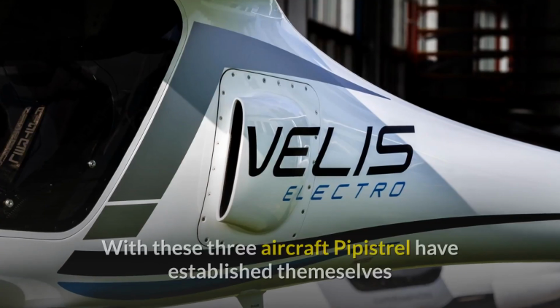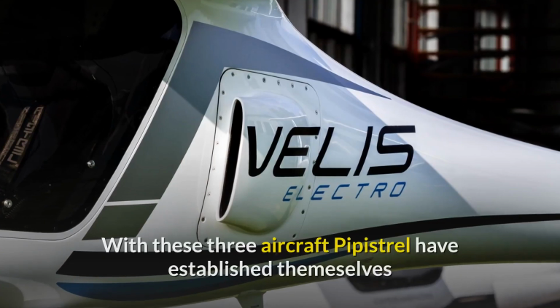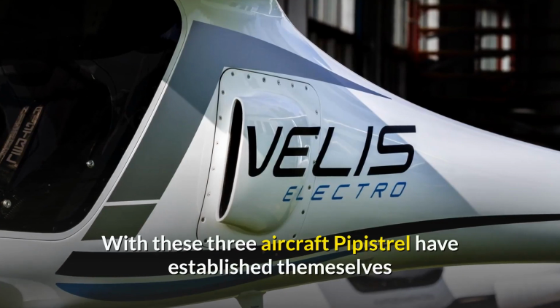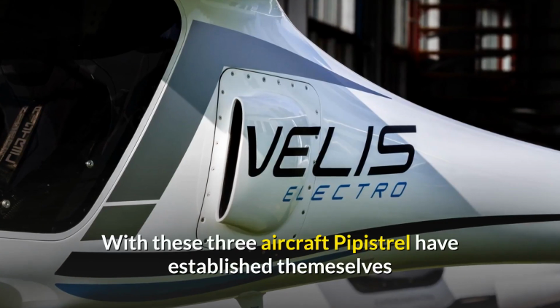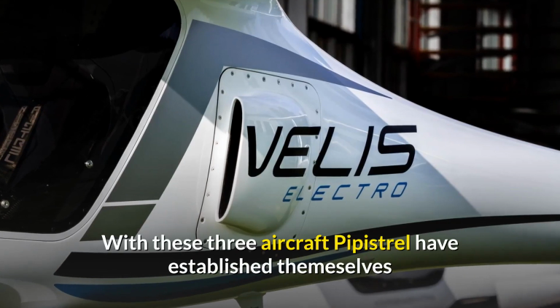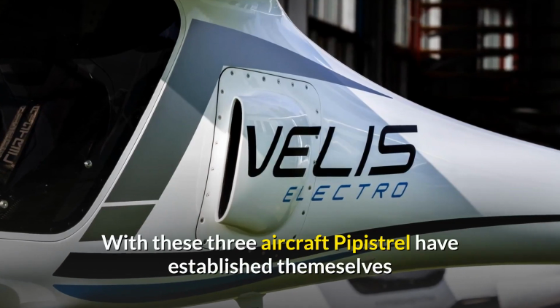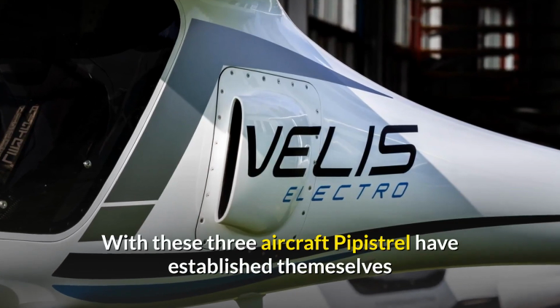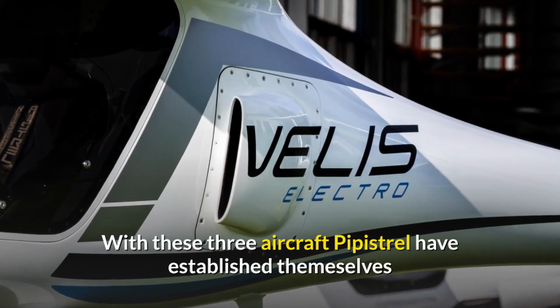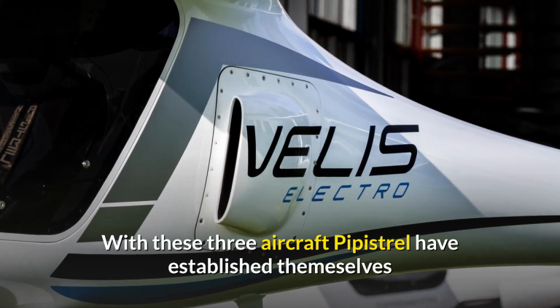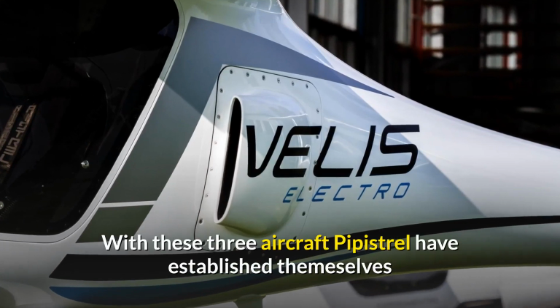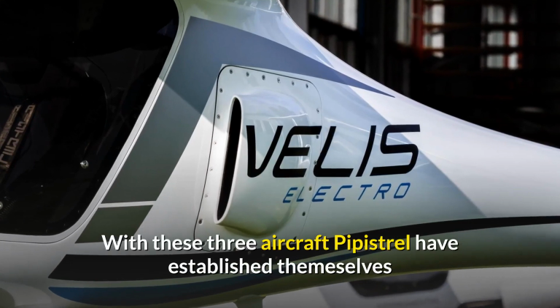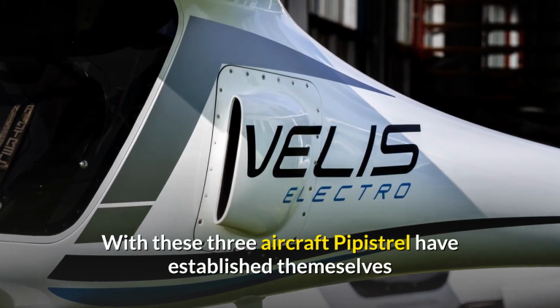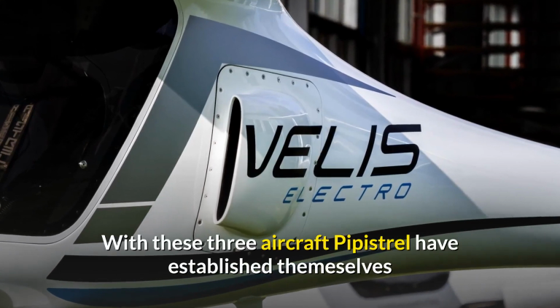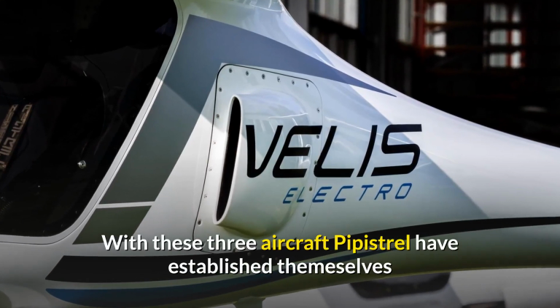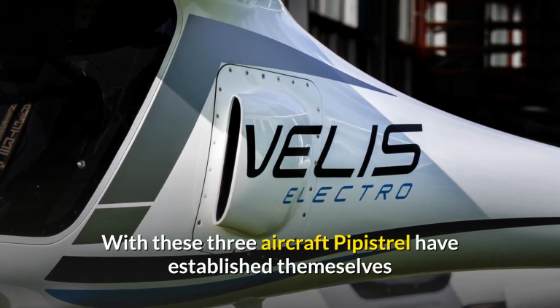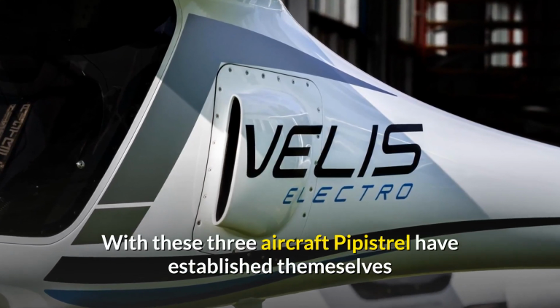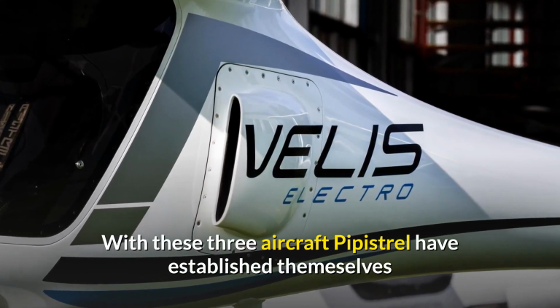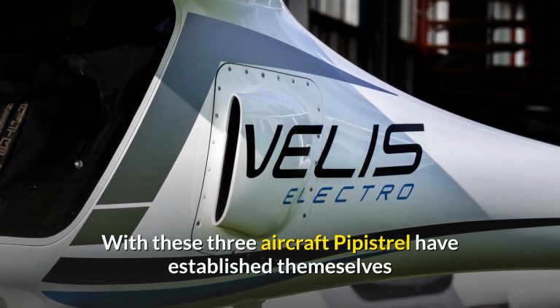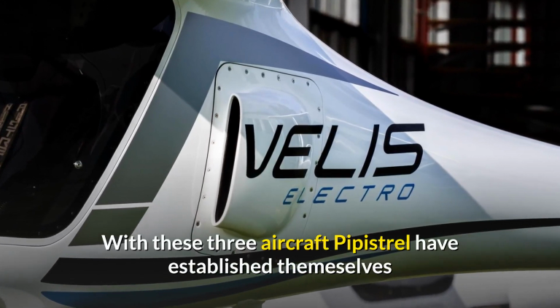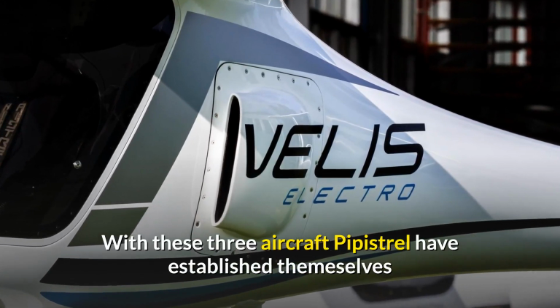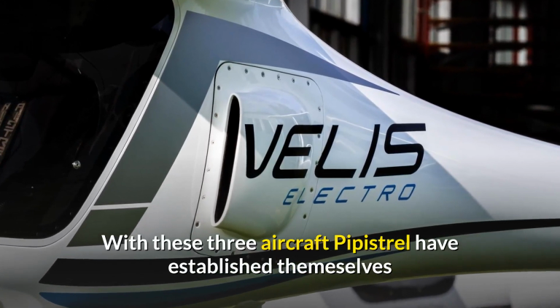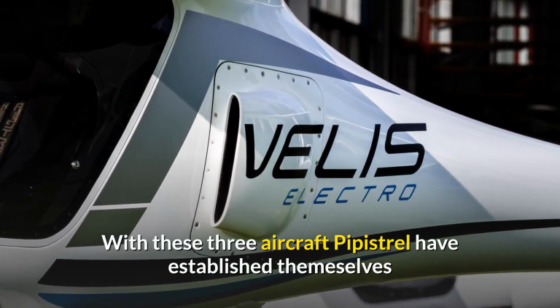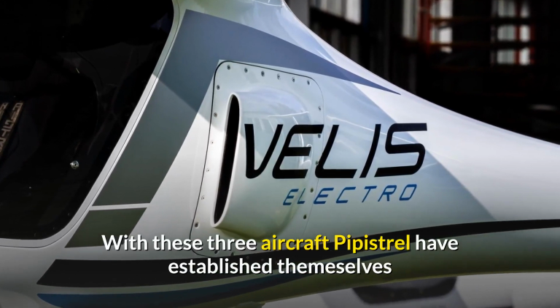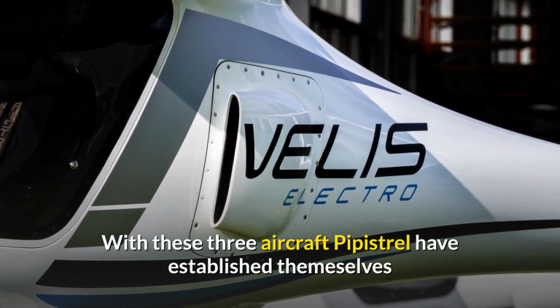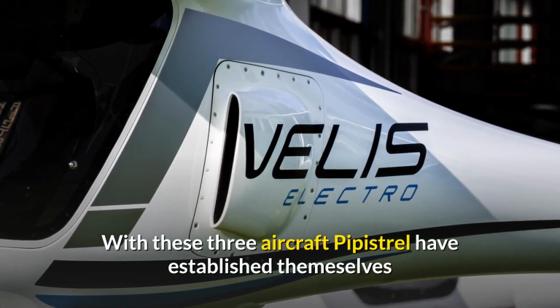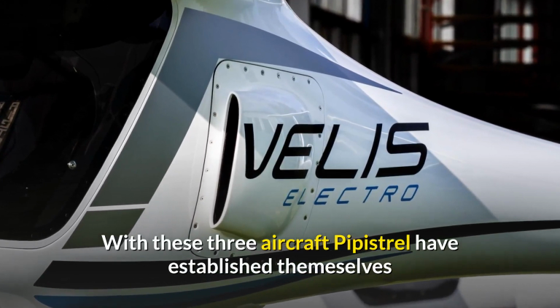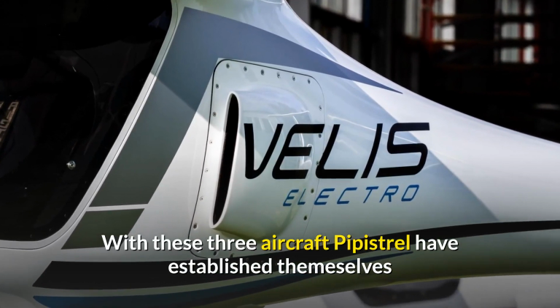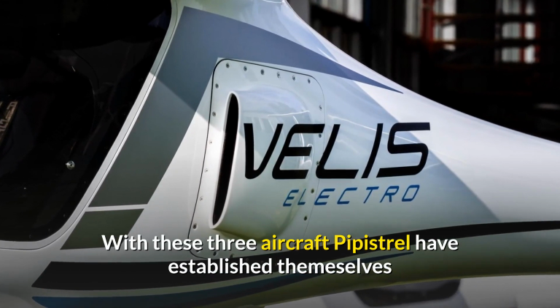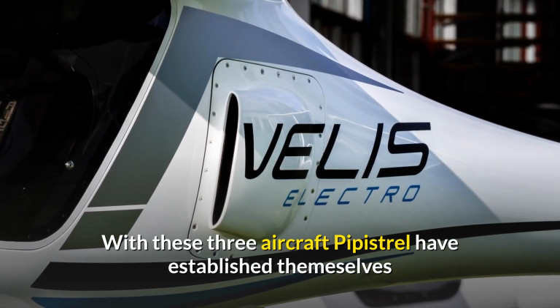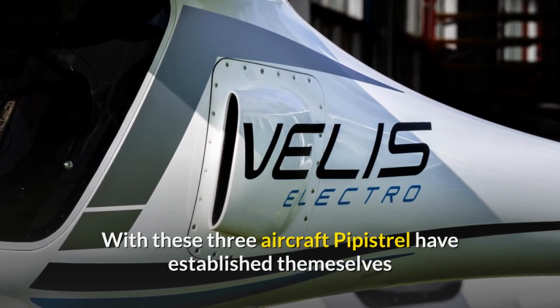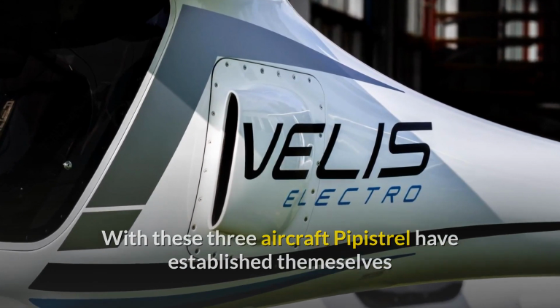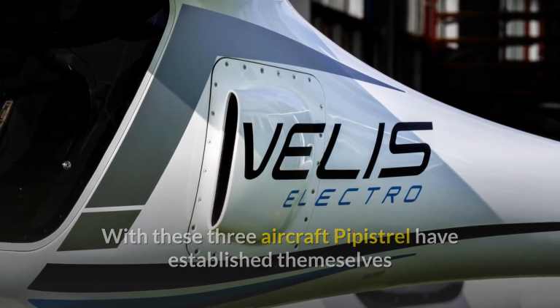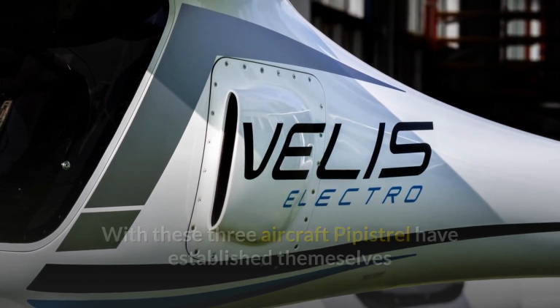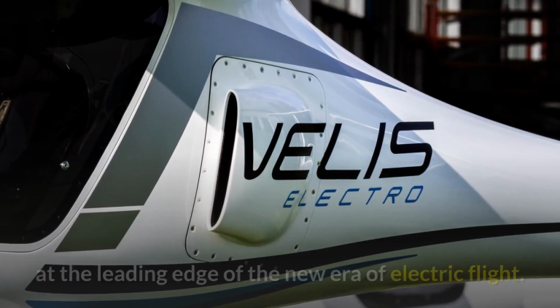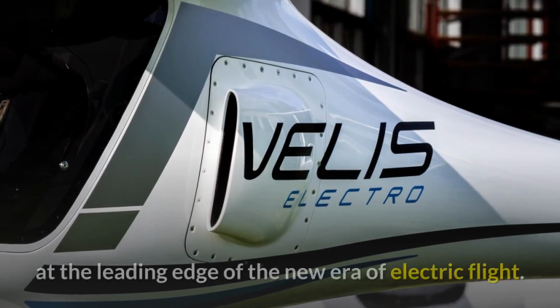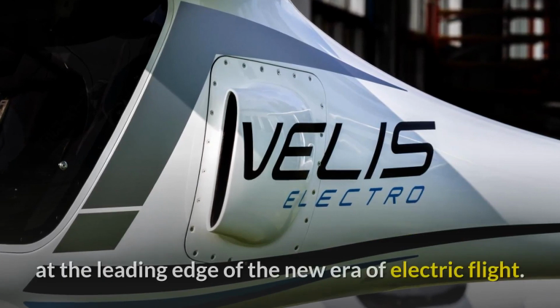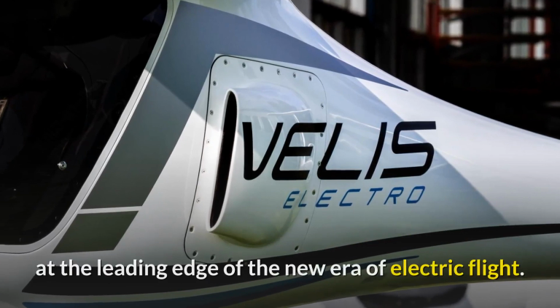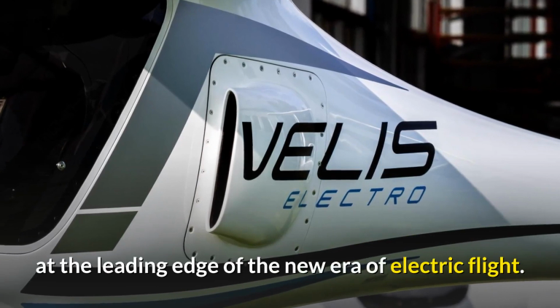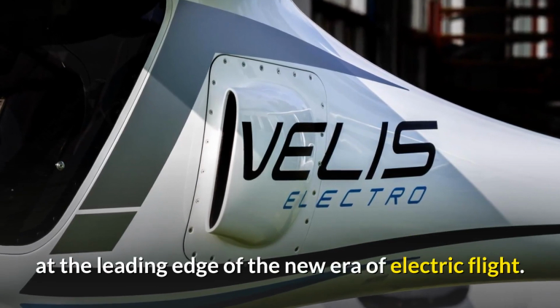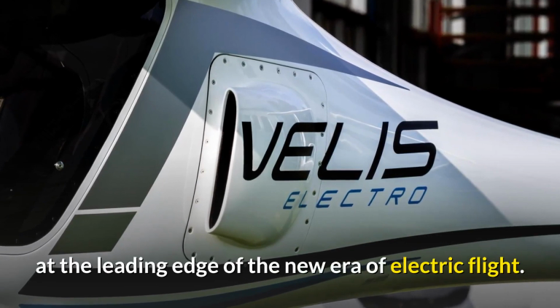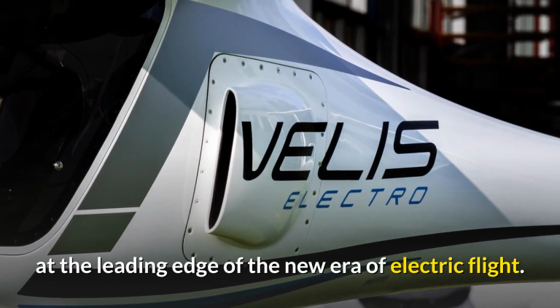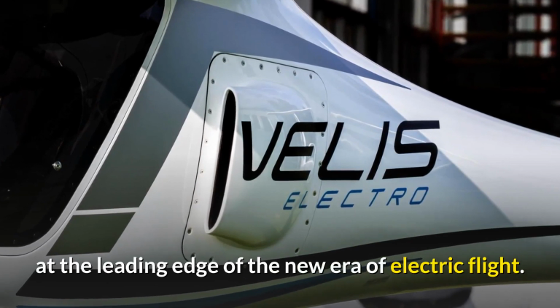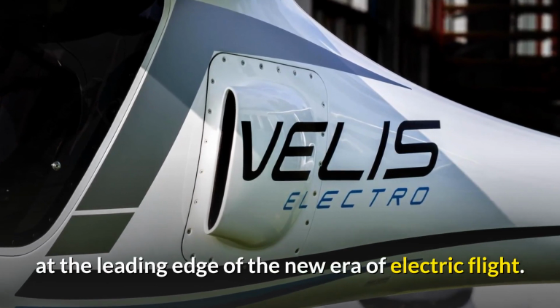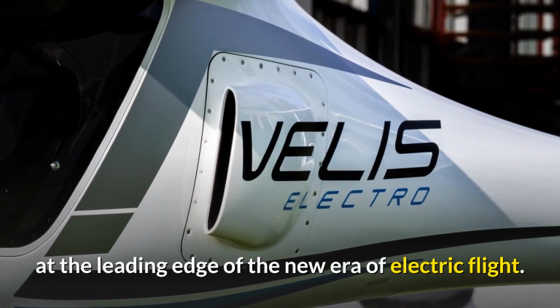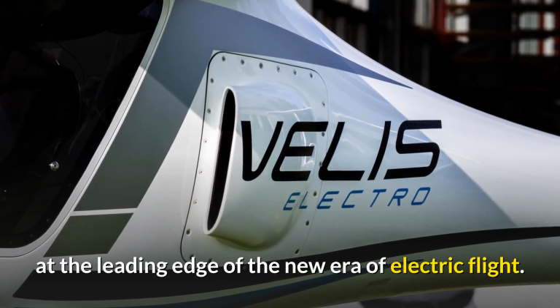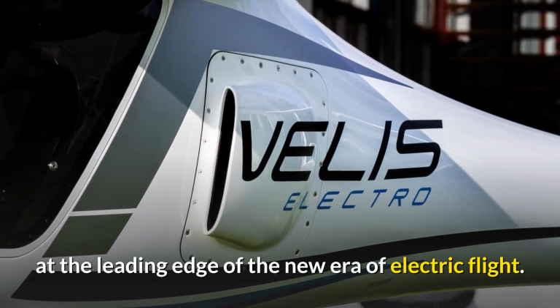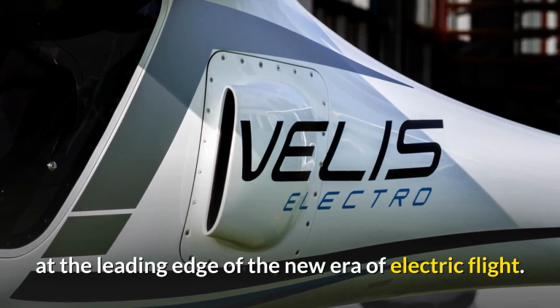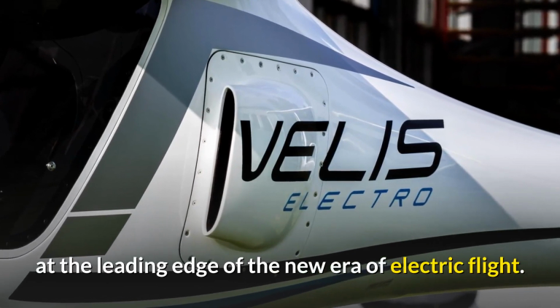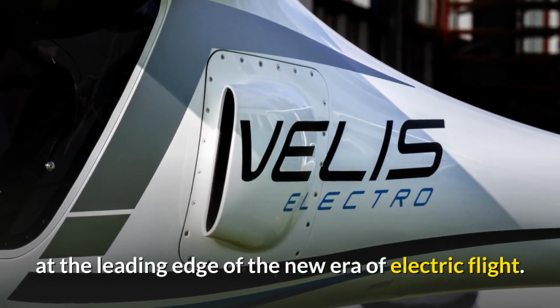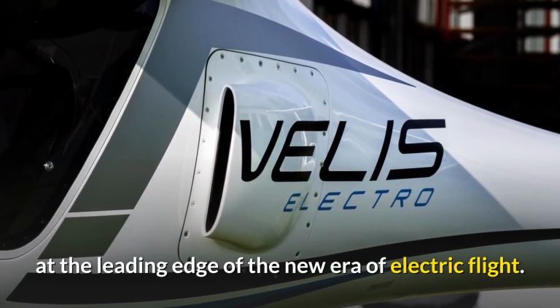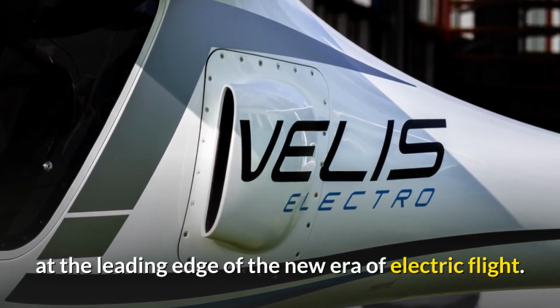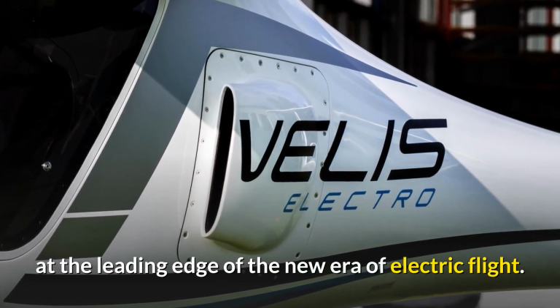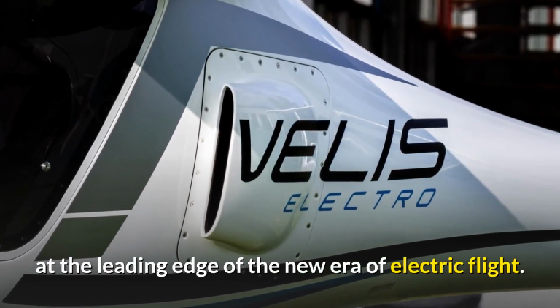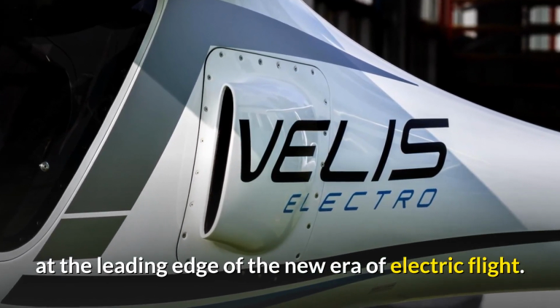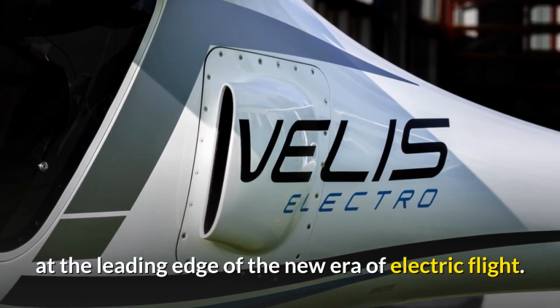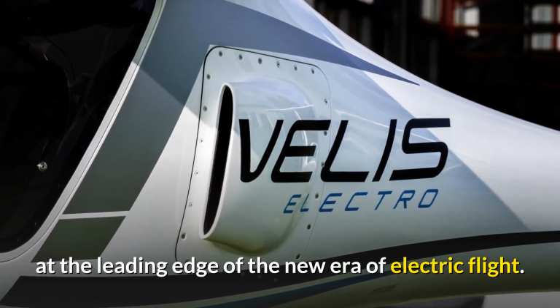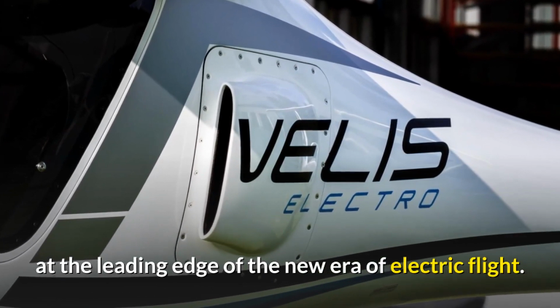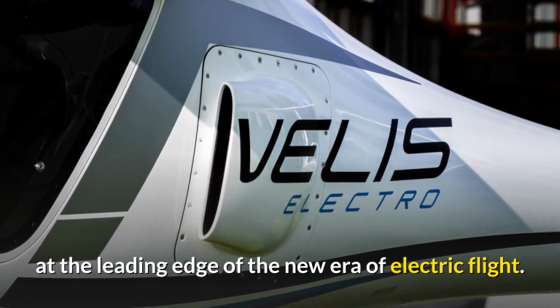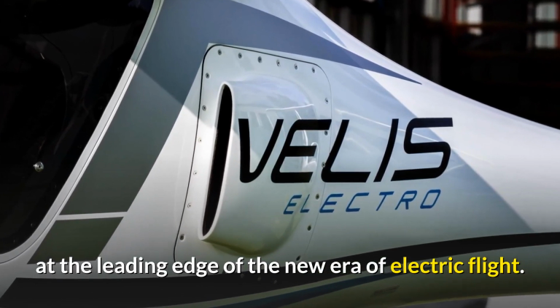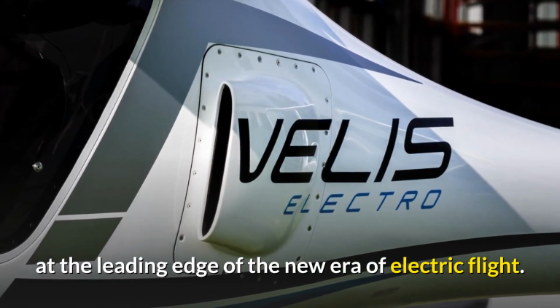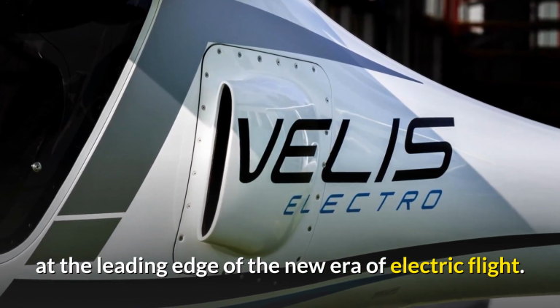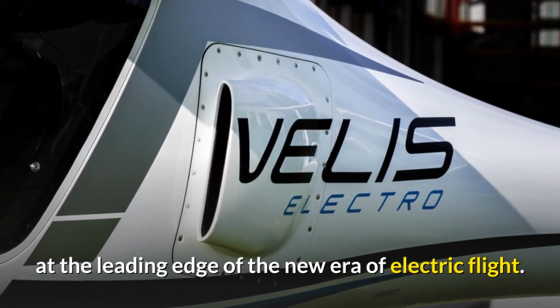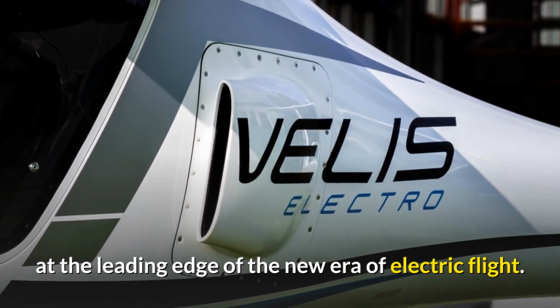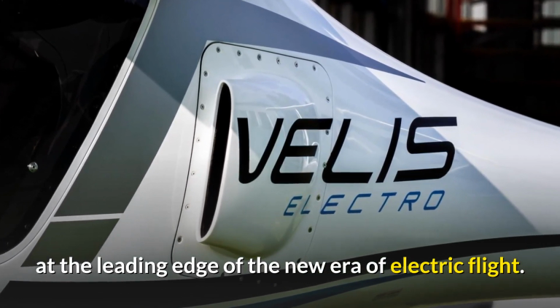With these three aircraft, Pipistrel have established themselves at the leading edge of the new era of electric flight.